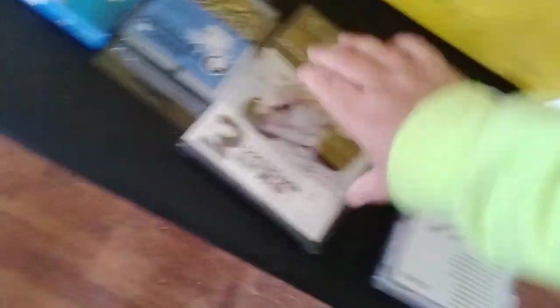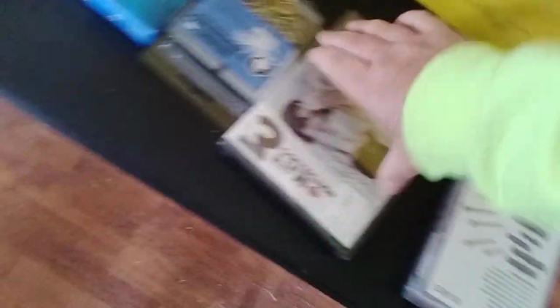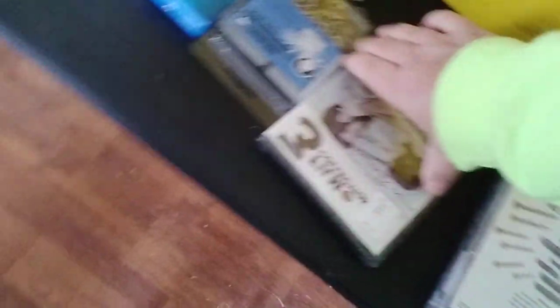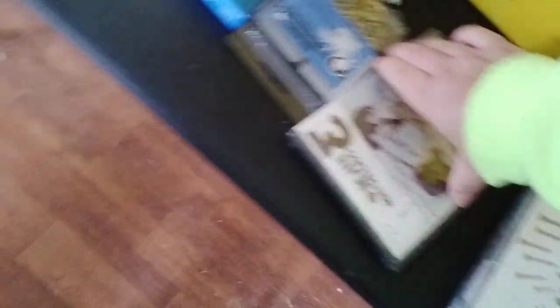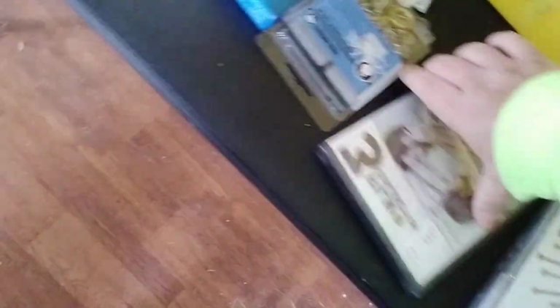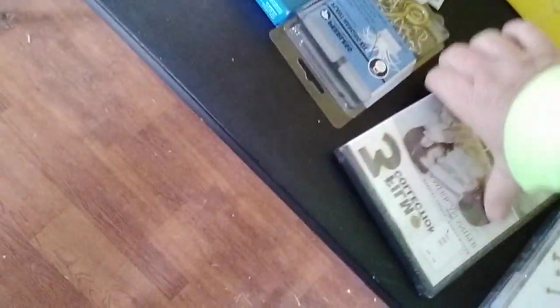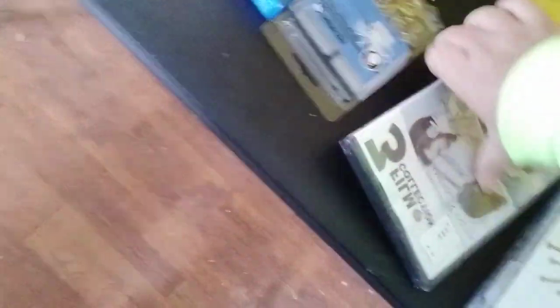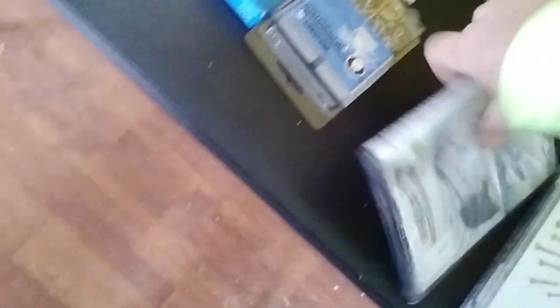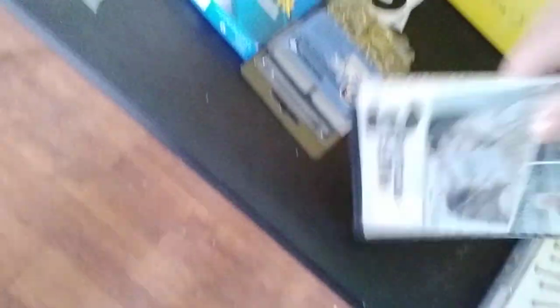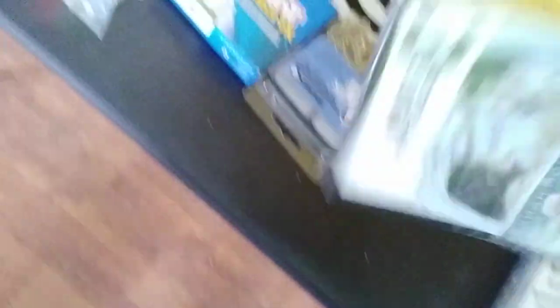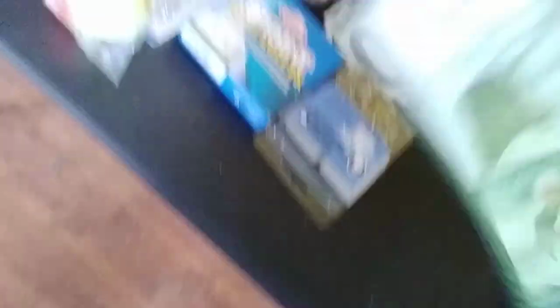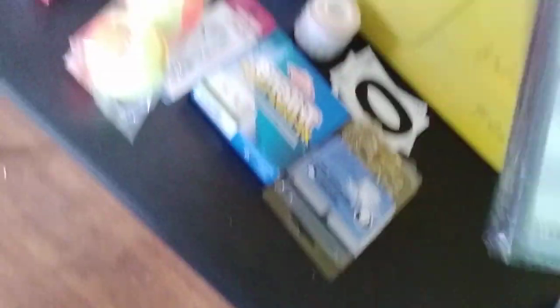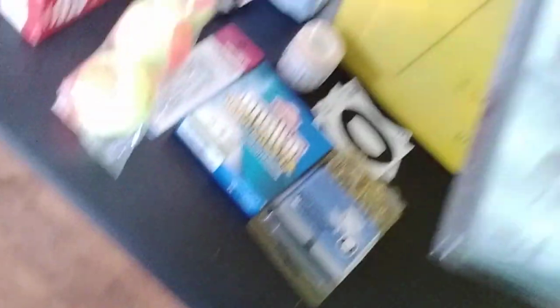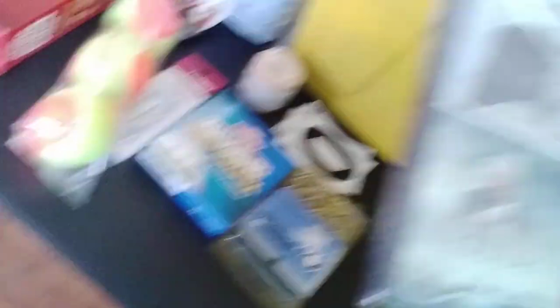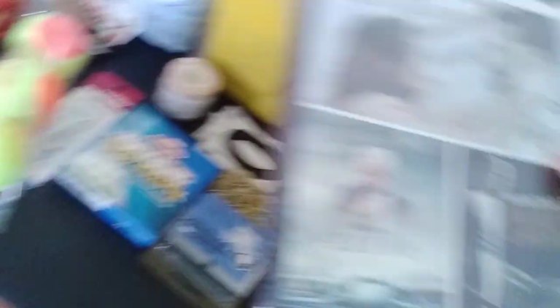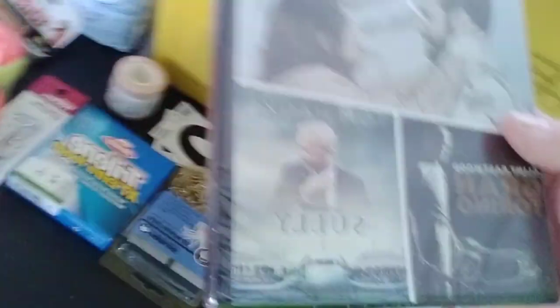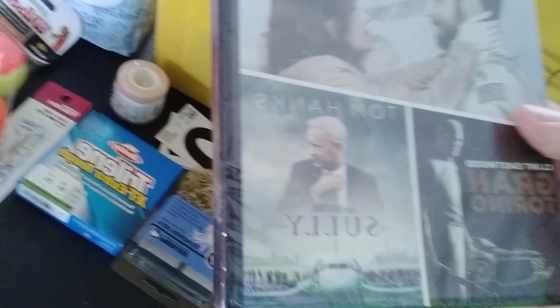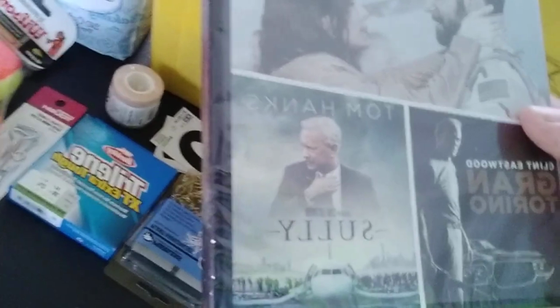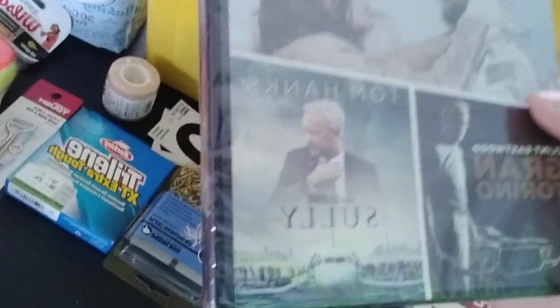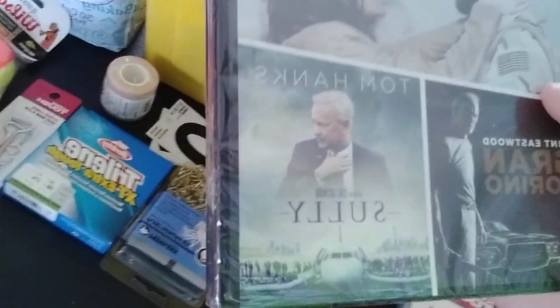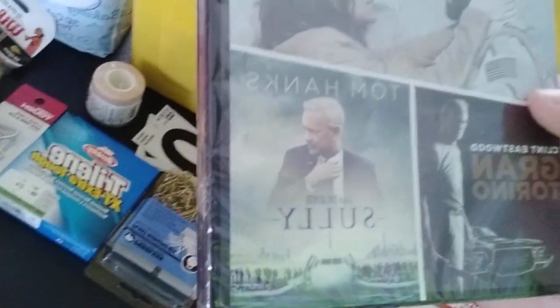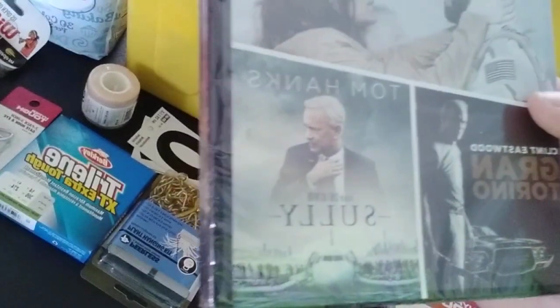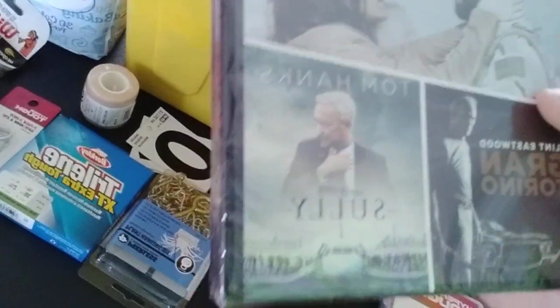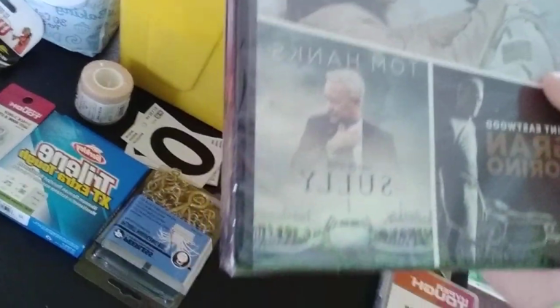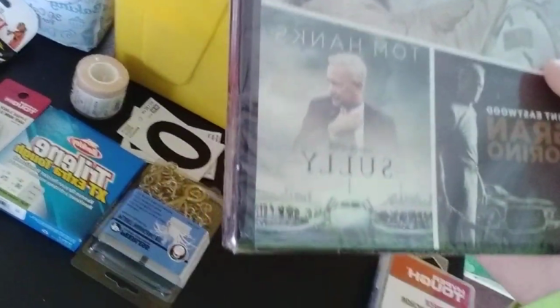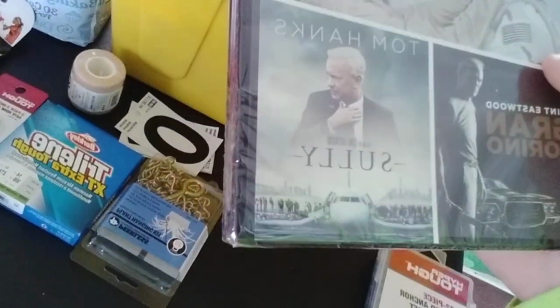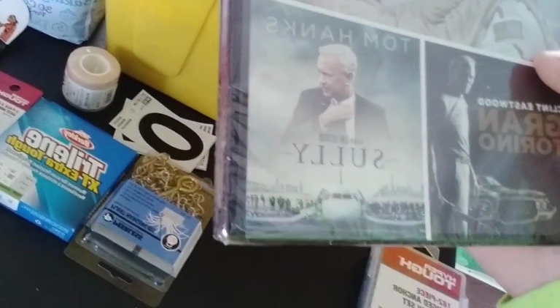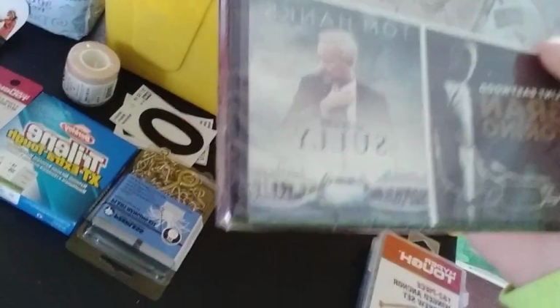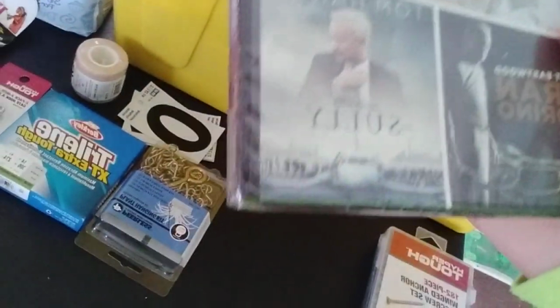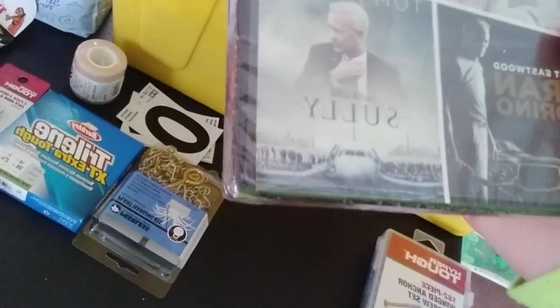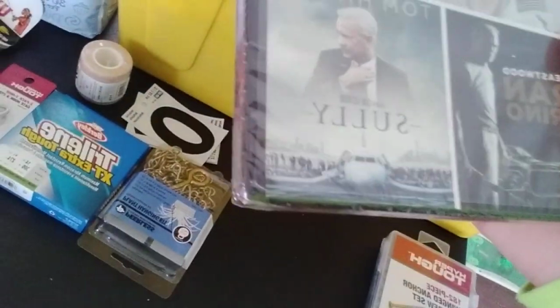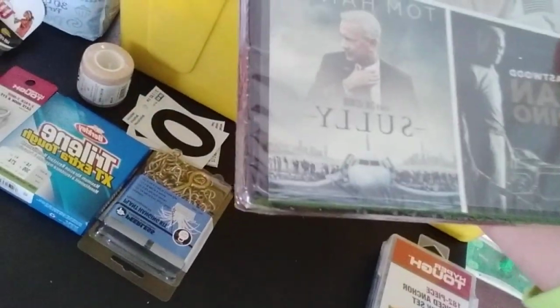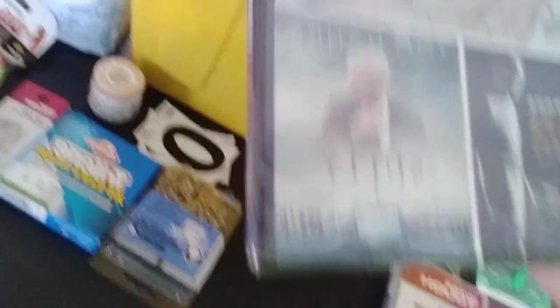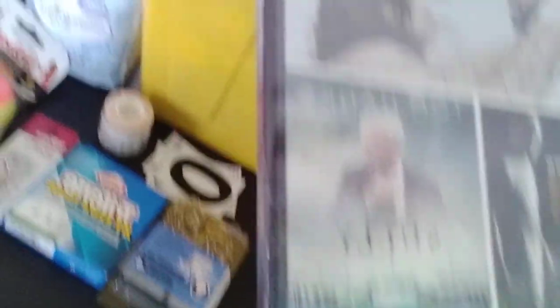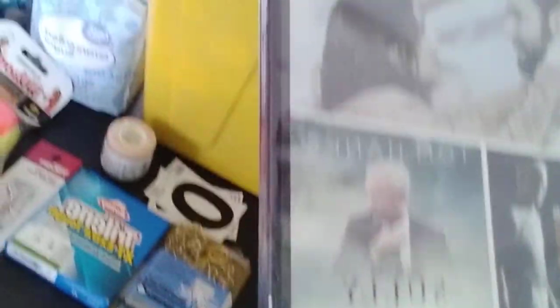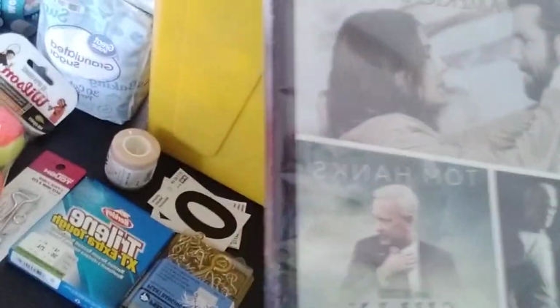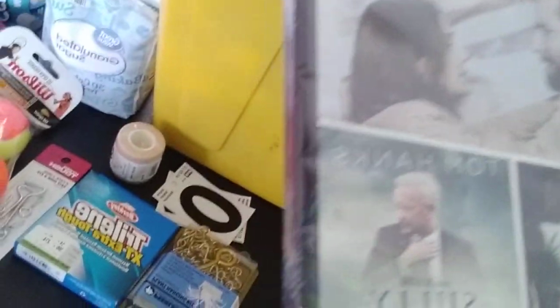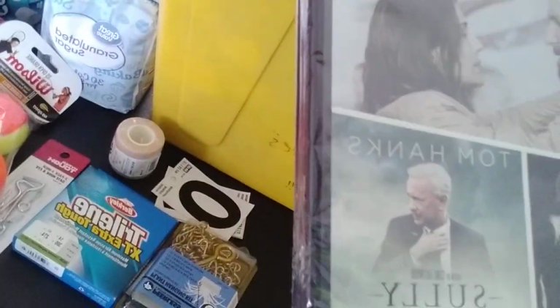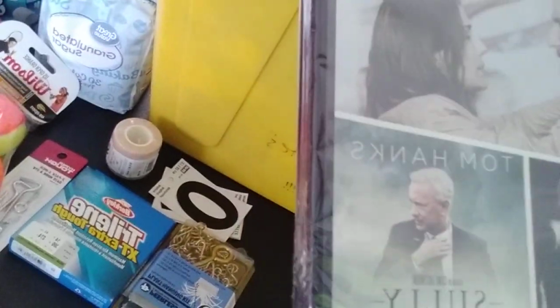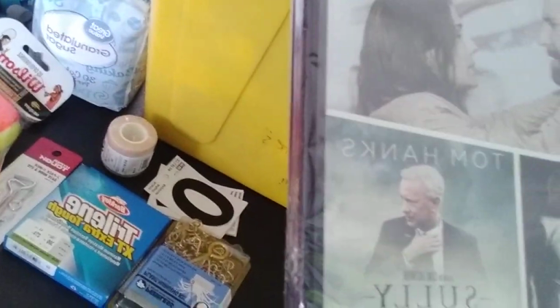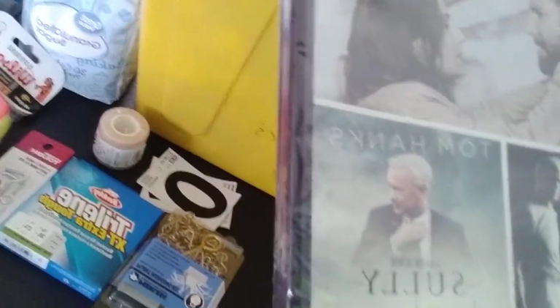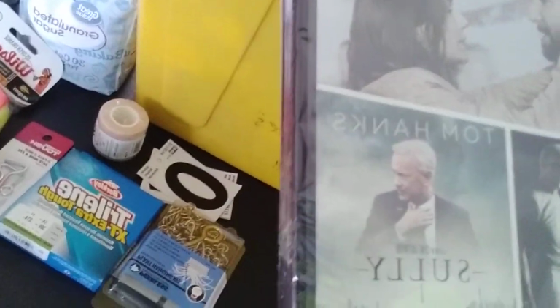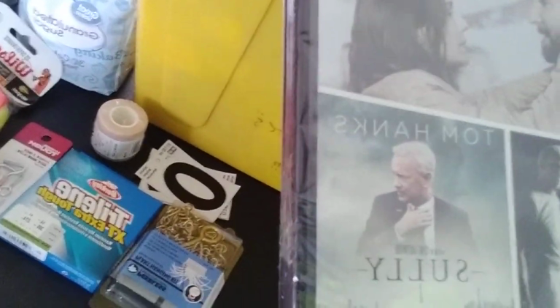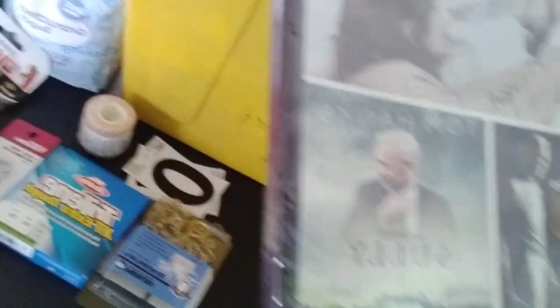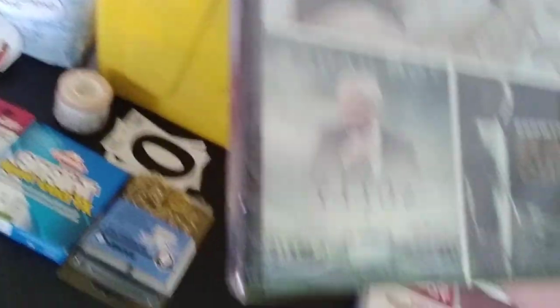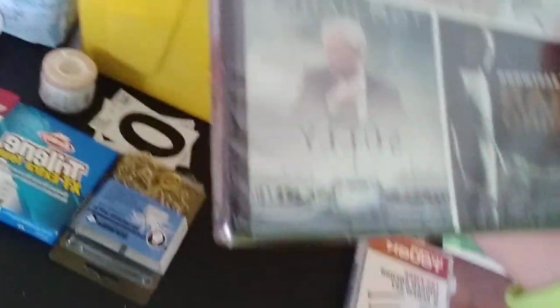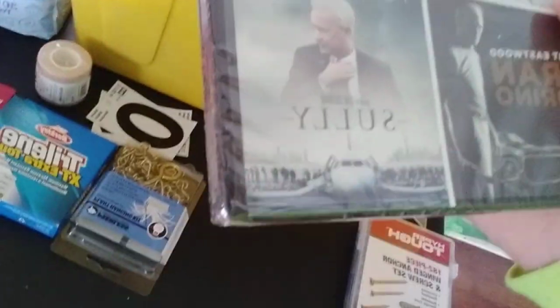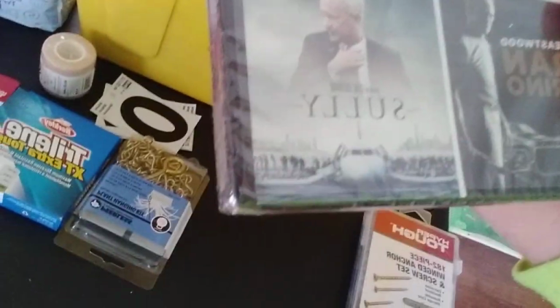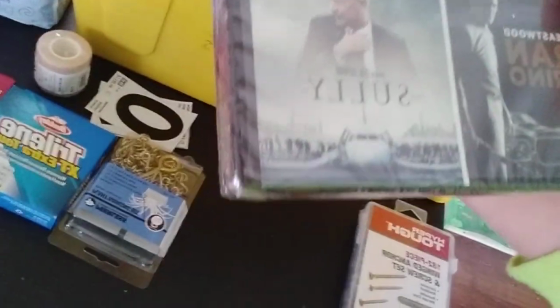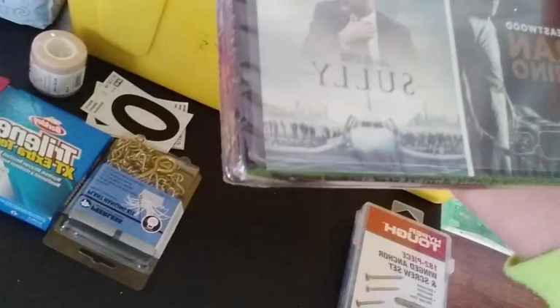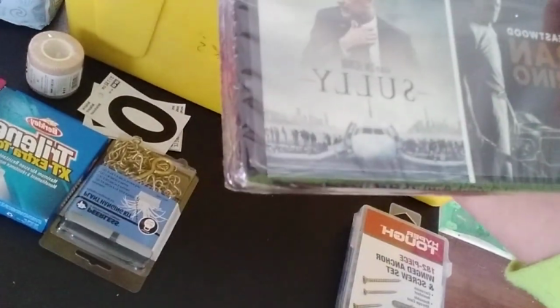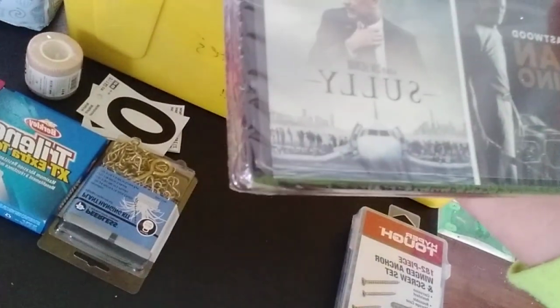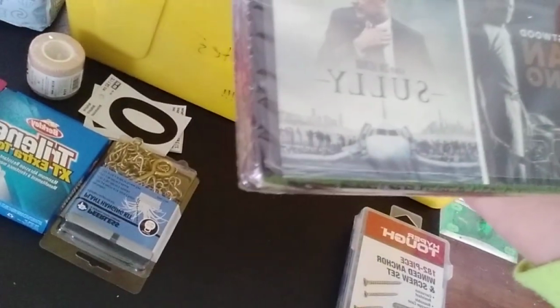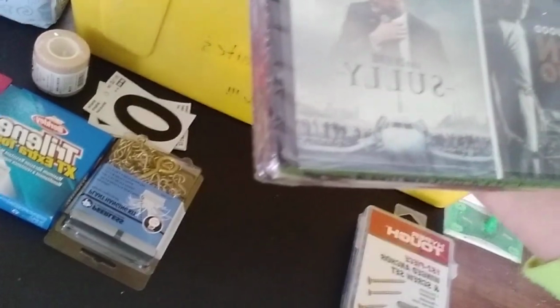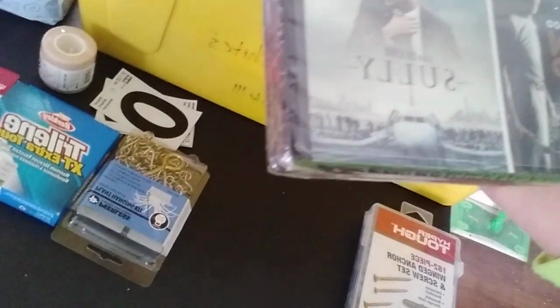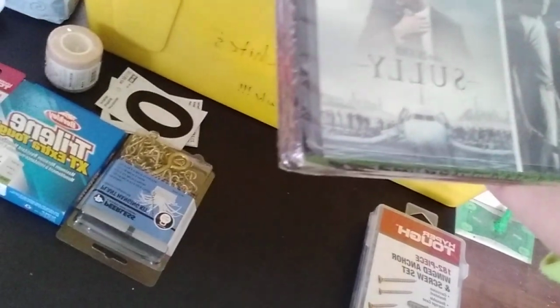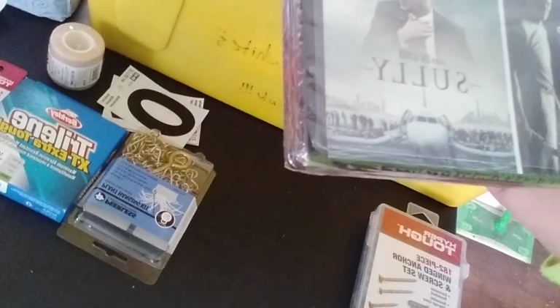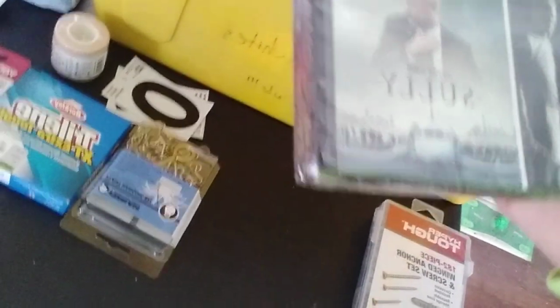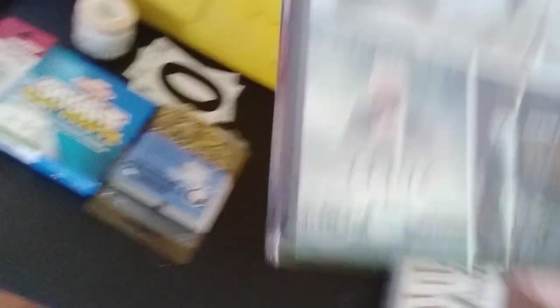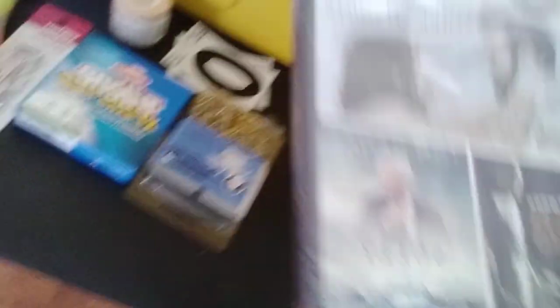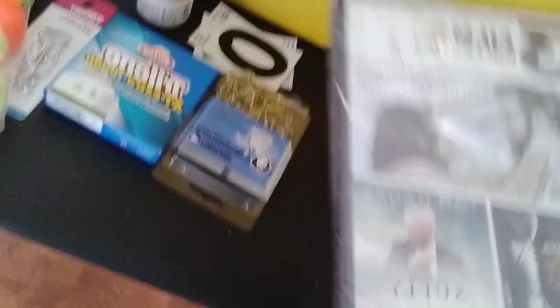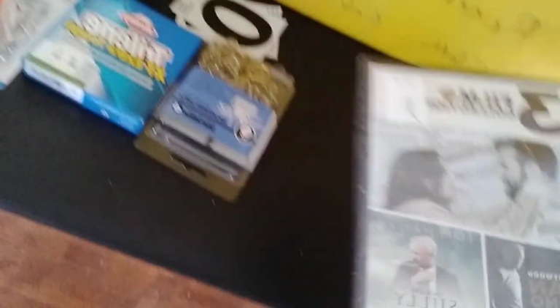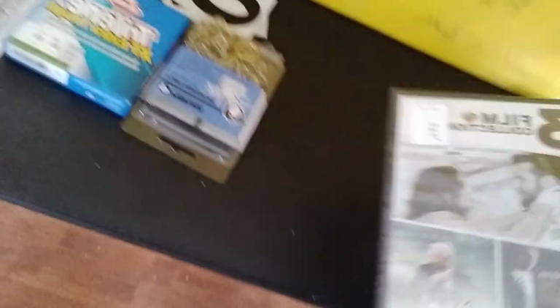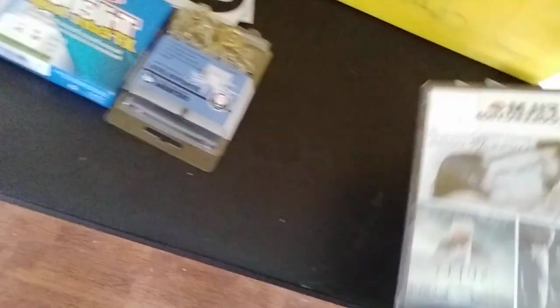Found a five dollar movie — three movies for five bucks: American Sniper, Gran Torino, and Sully.